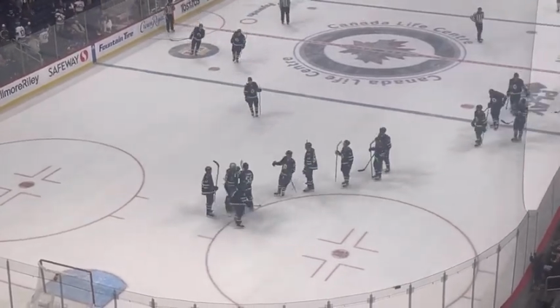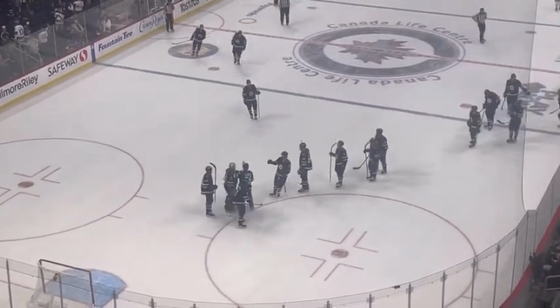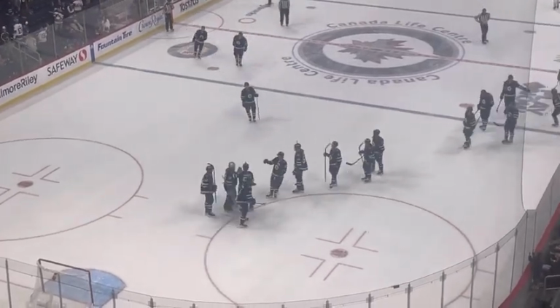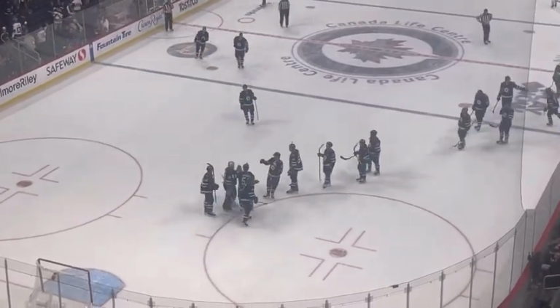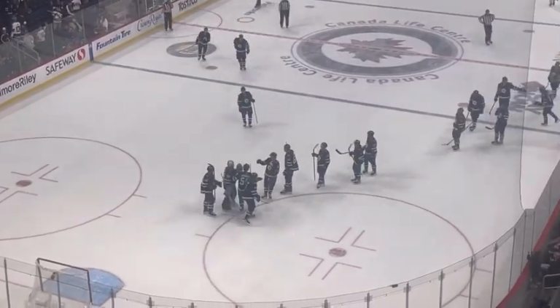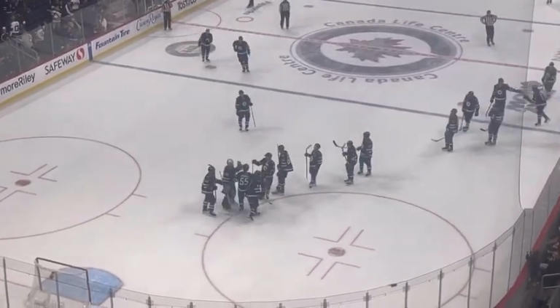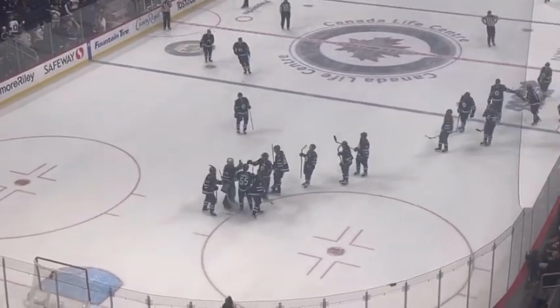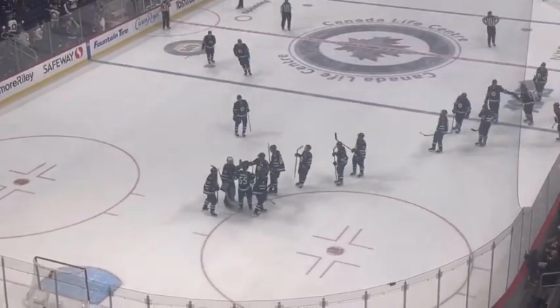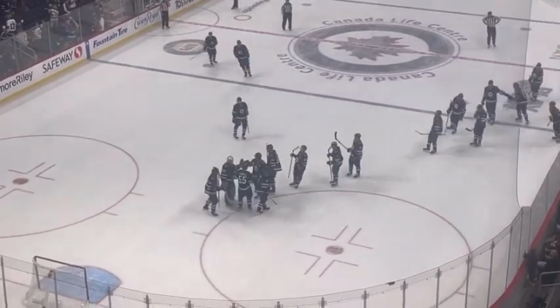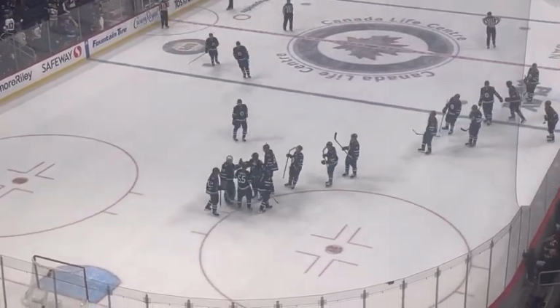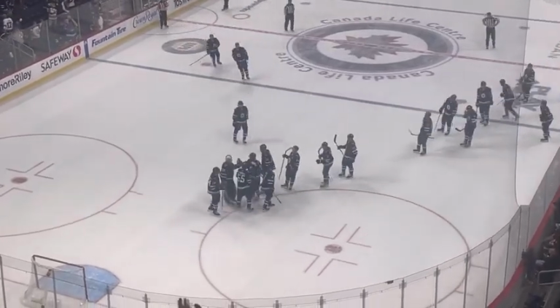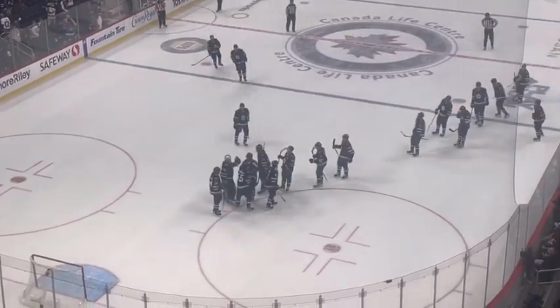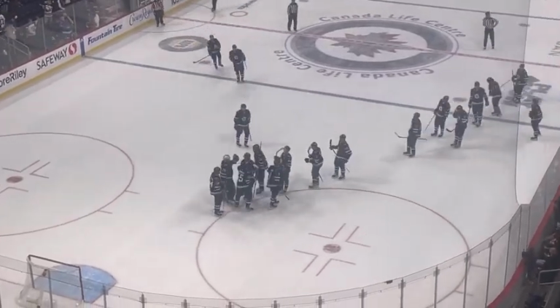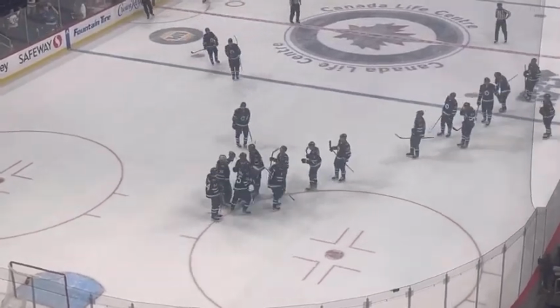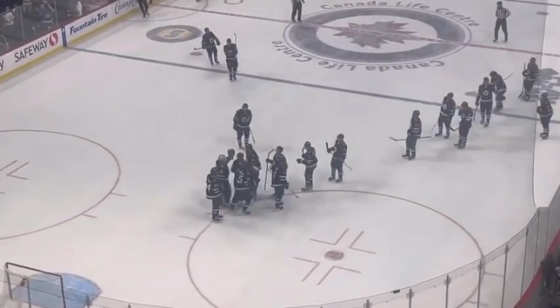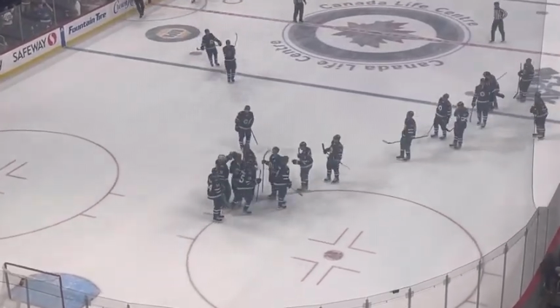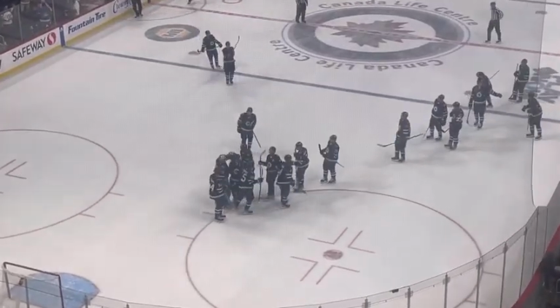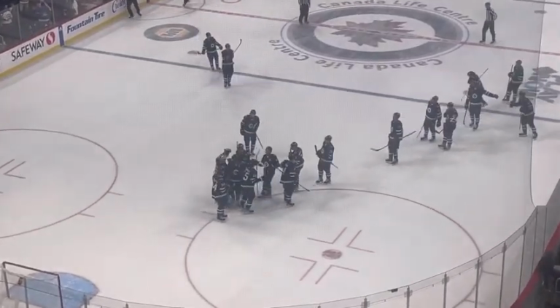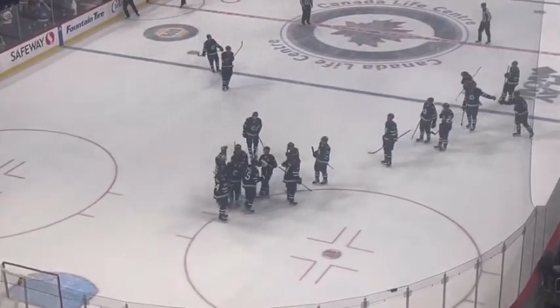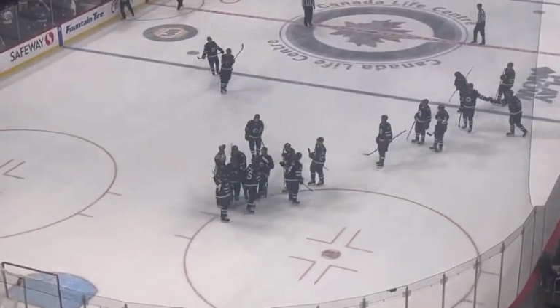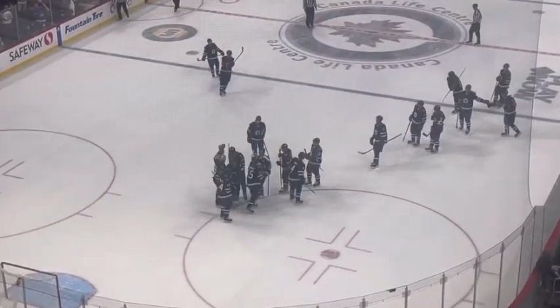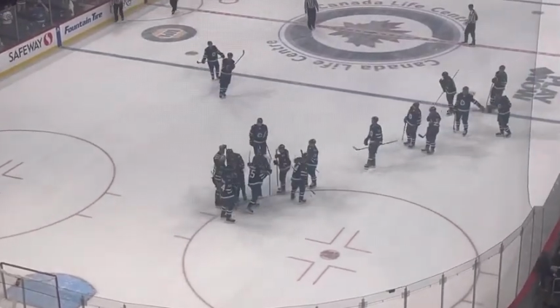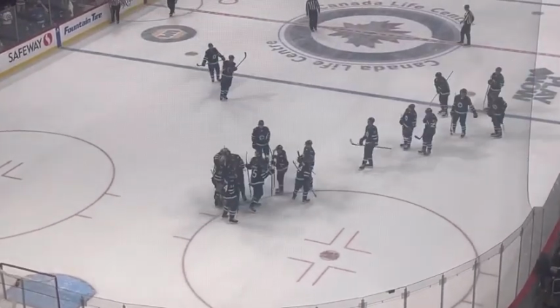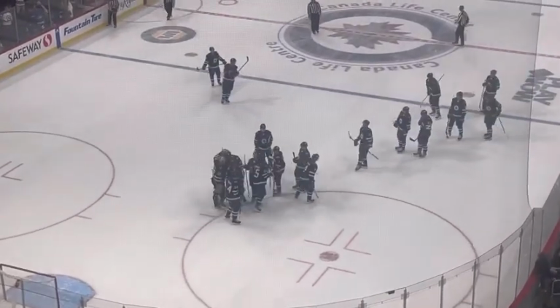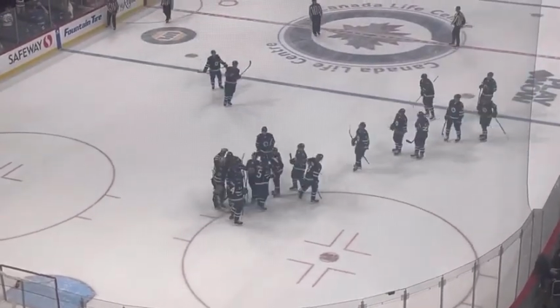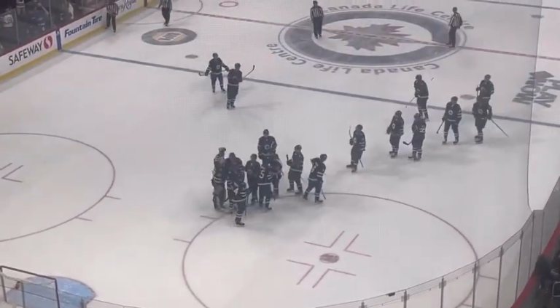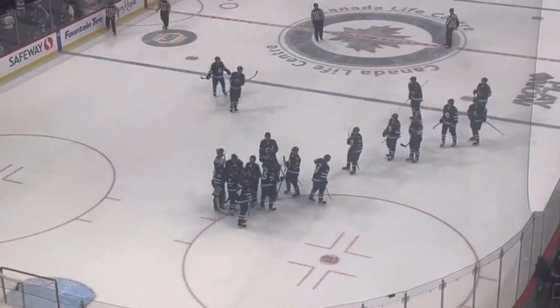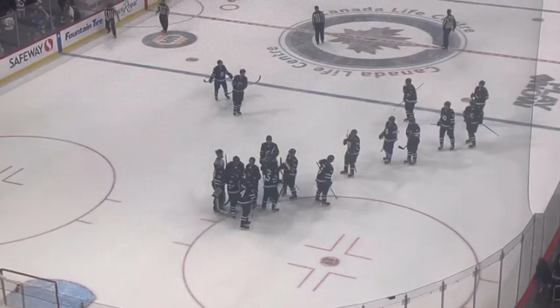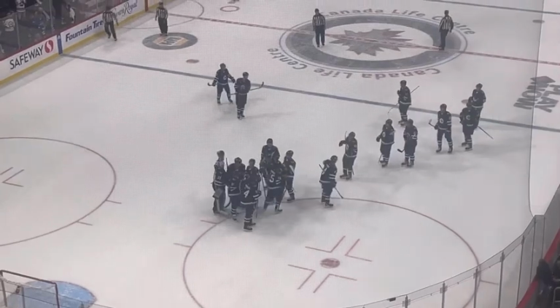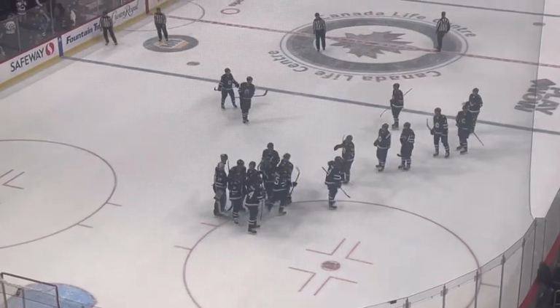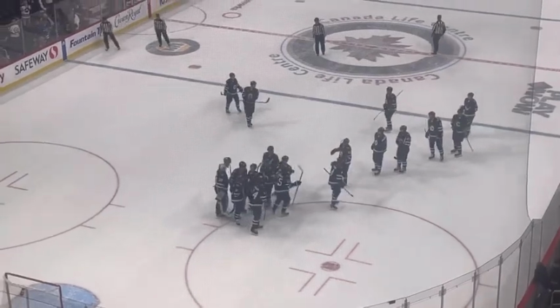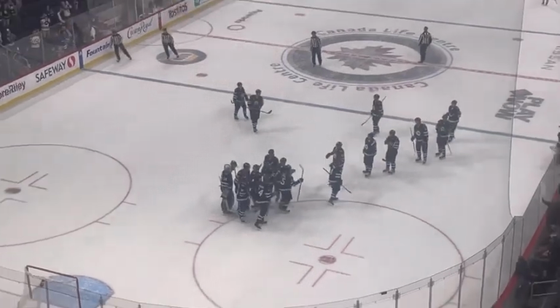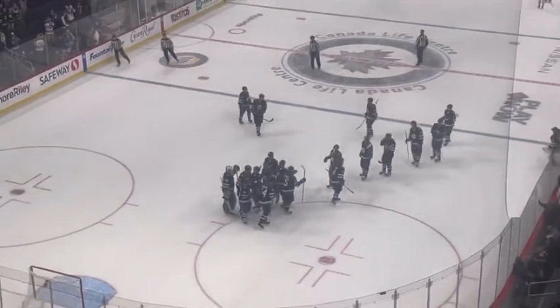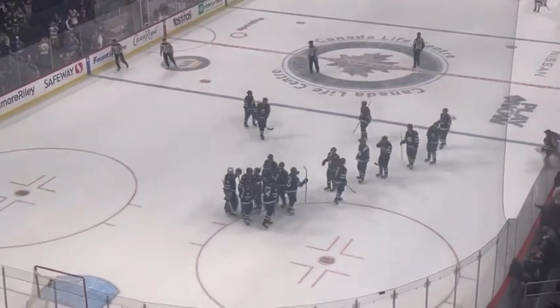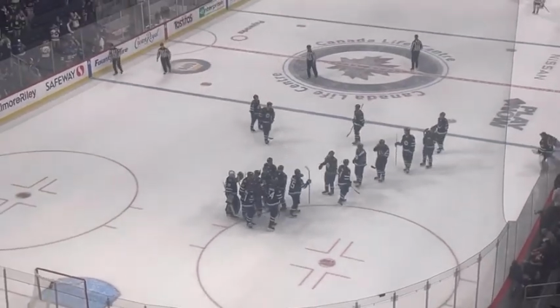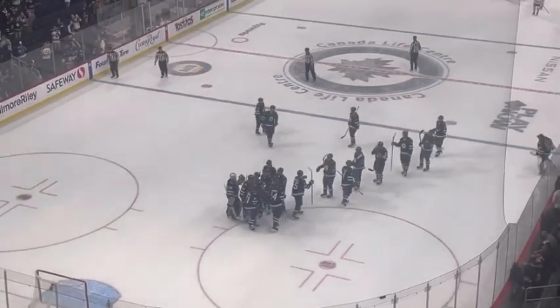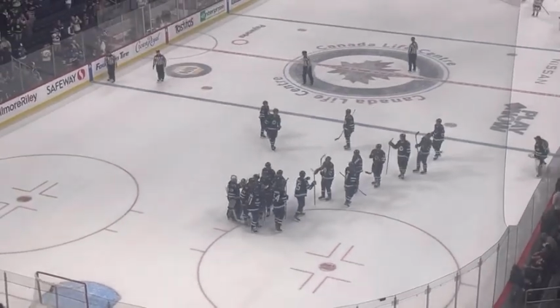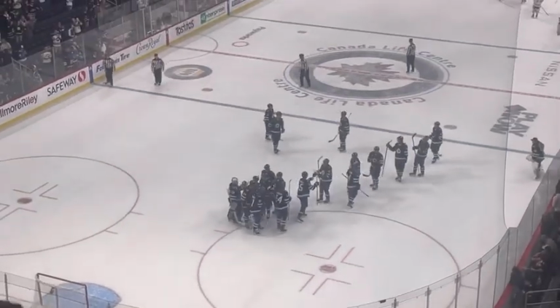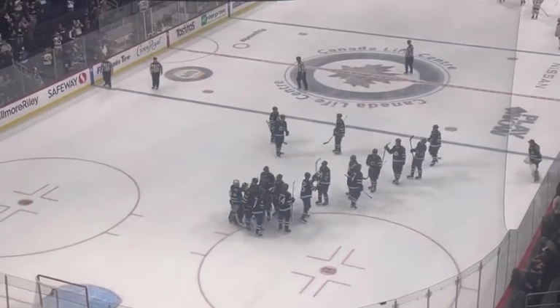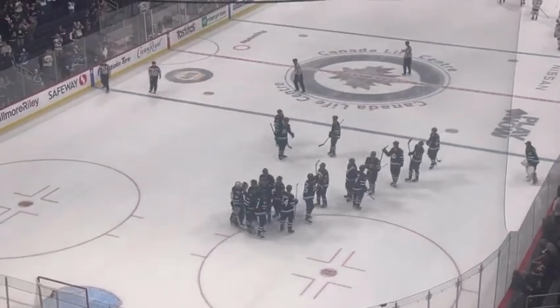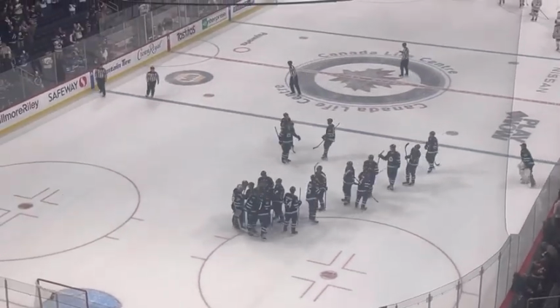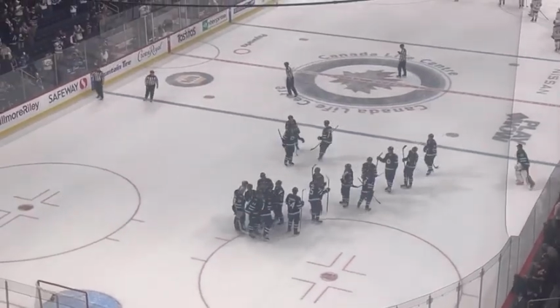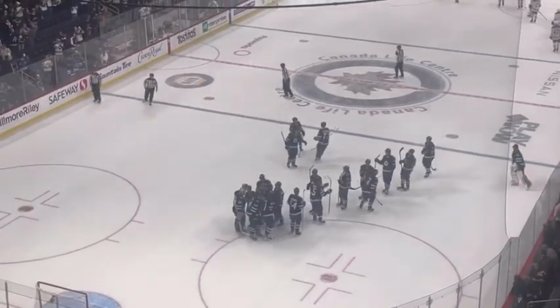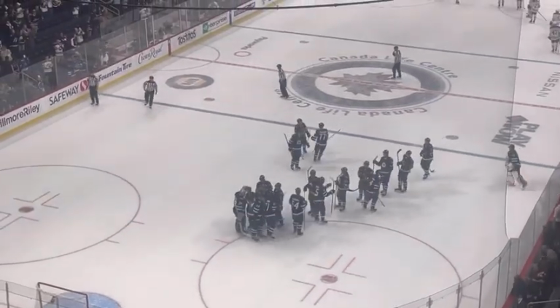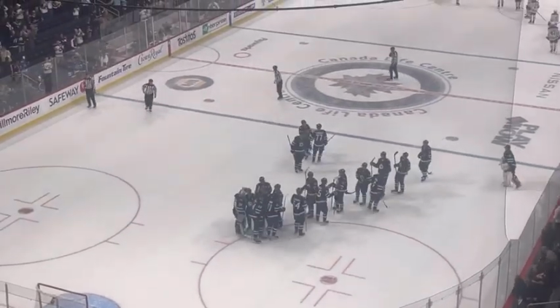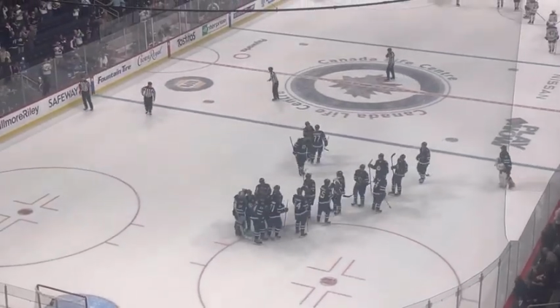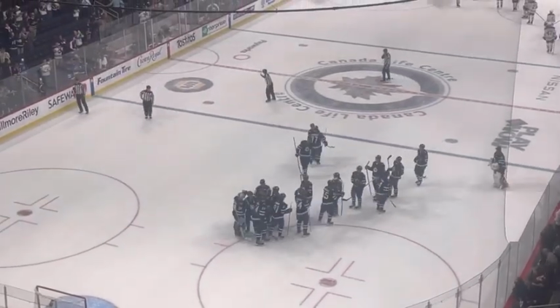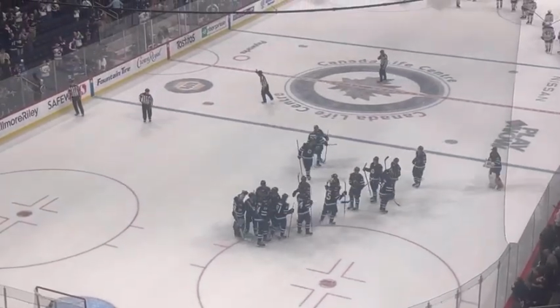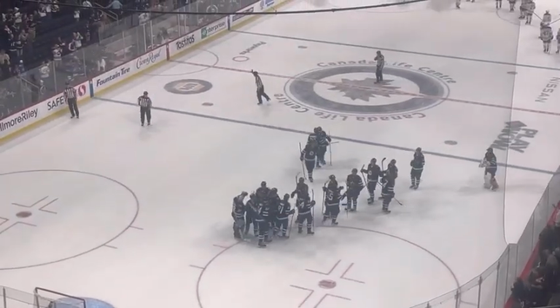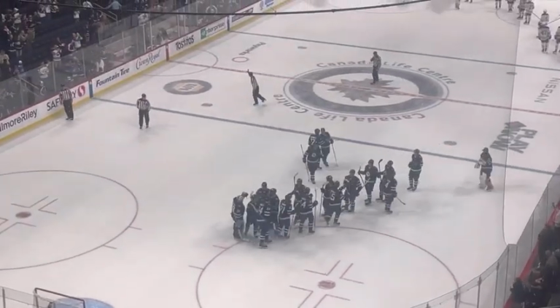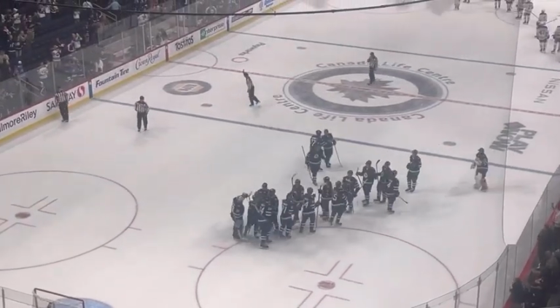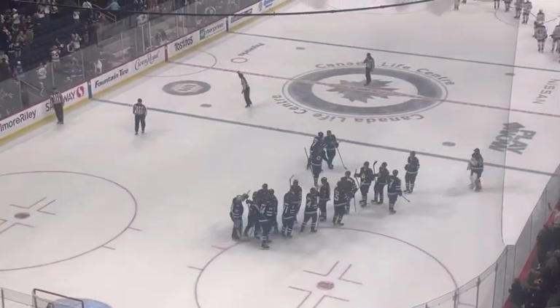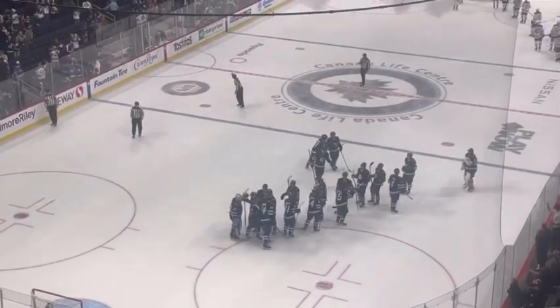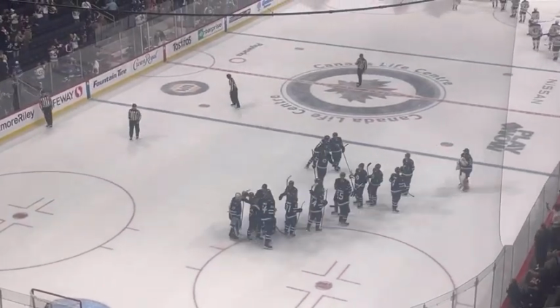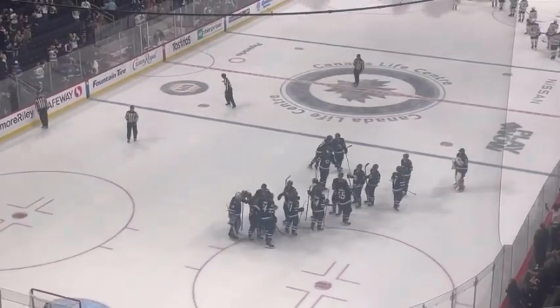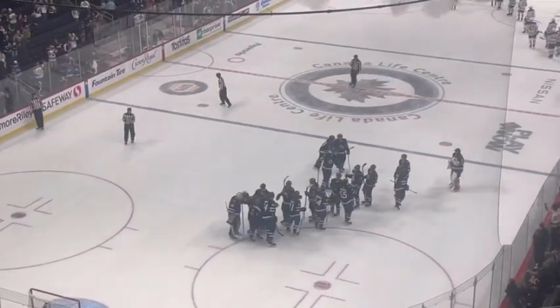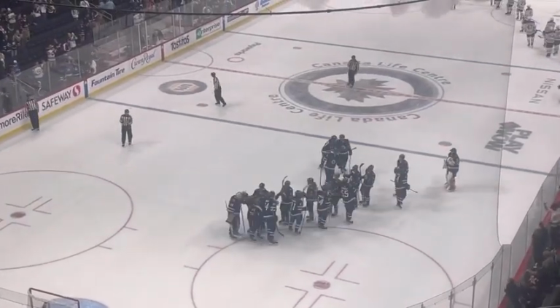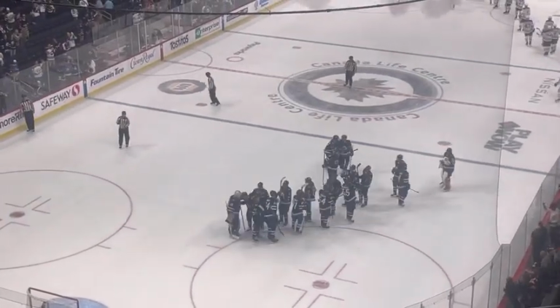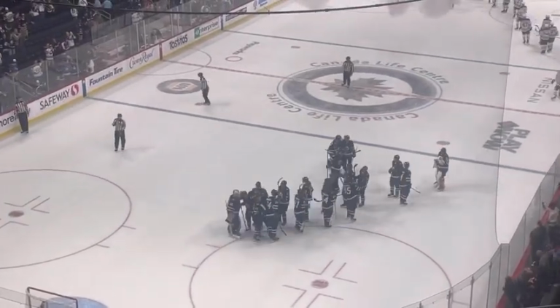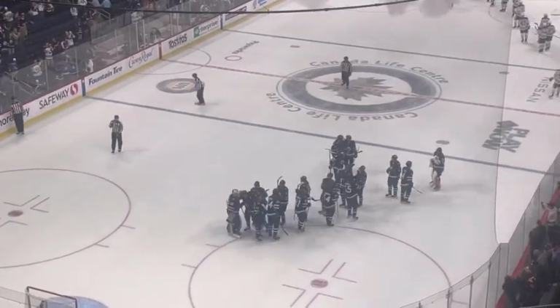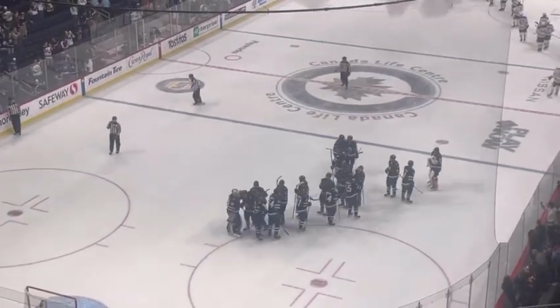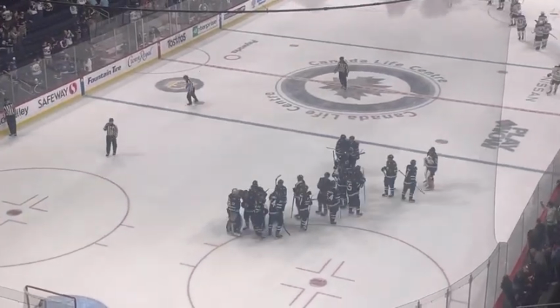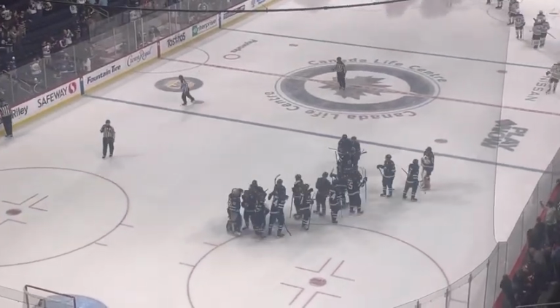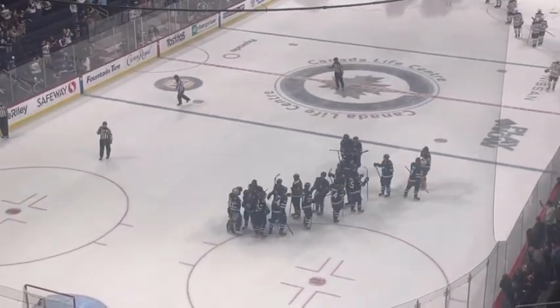The final score: 5-0 for your Winnipeg Jets!